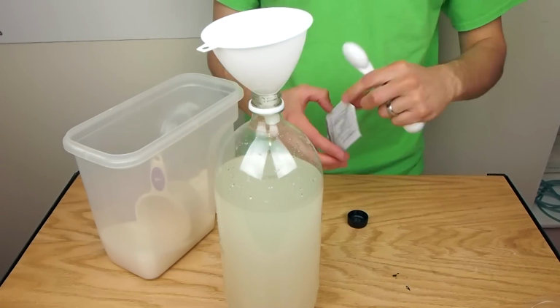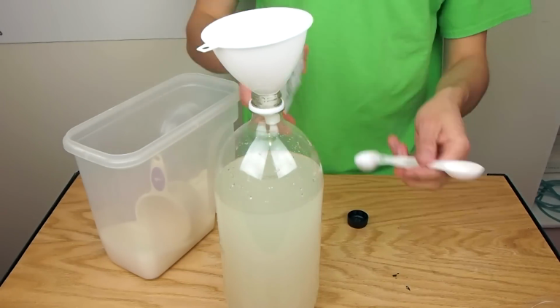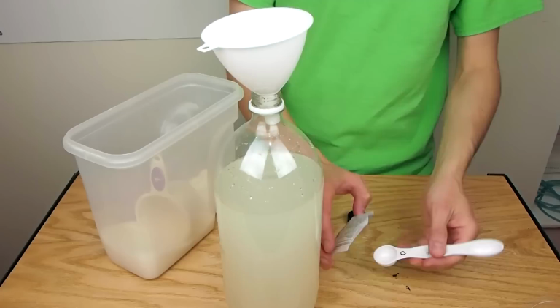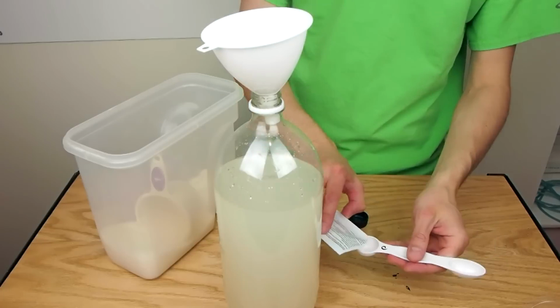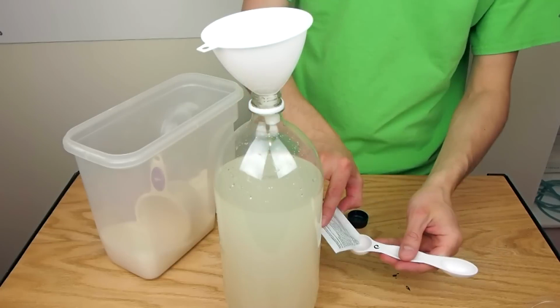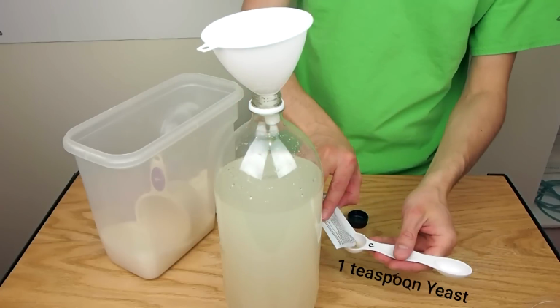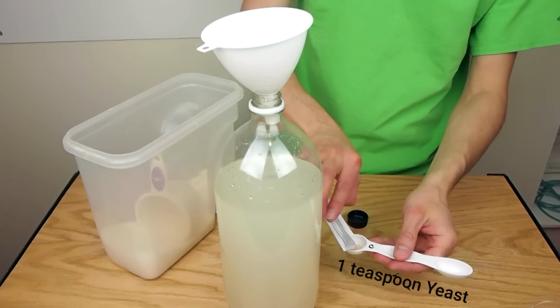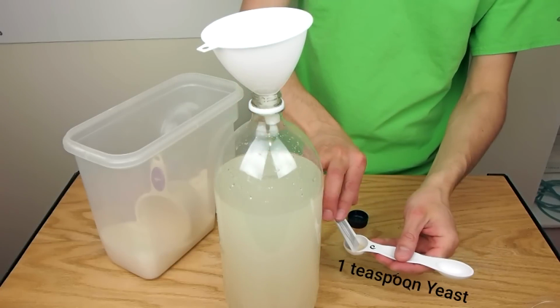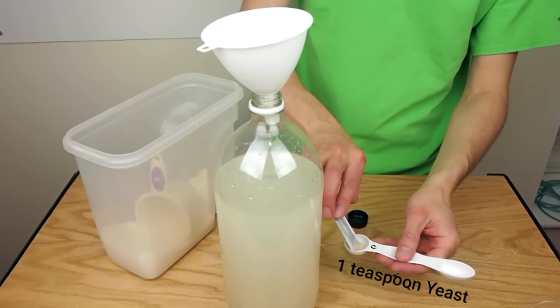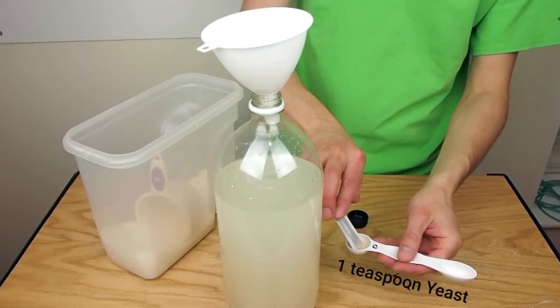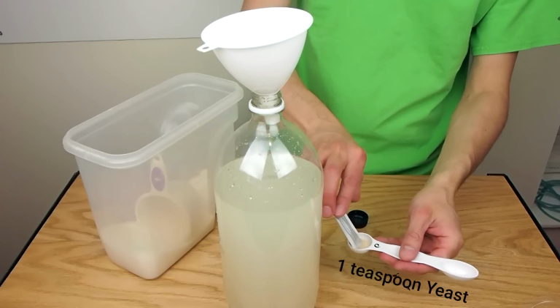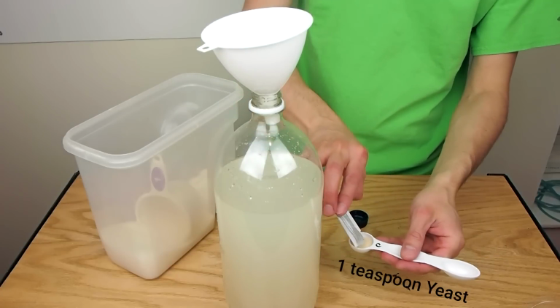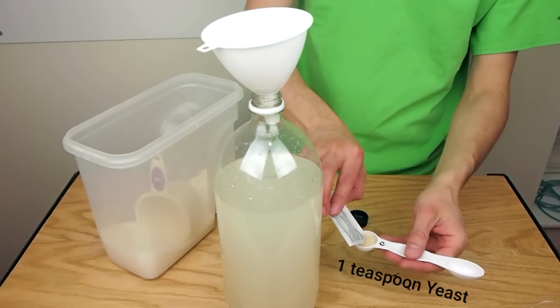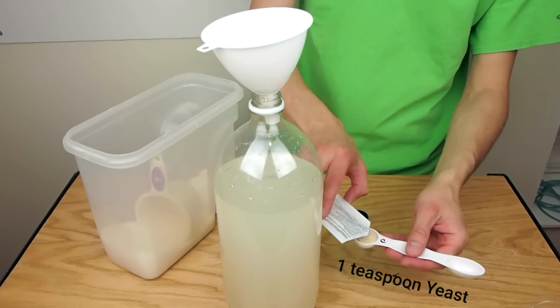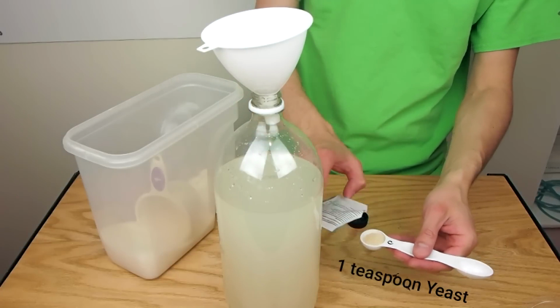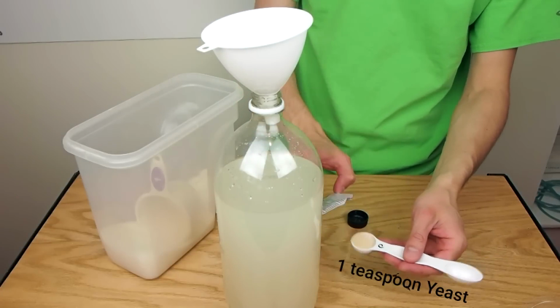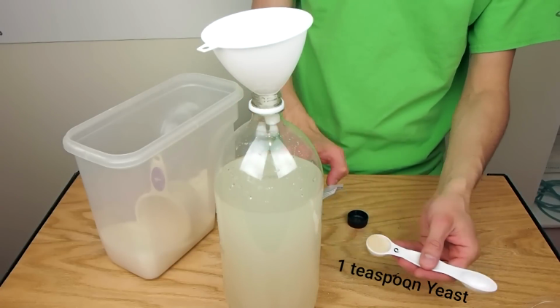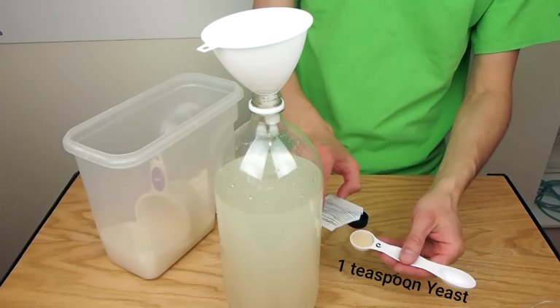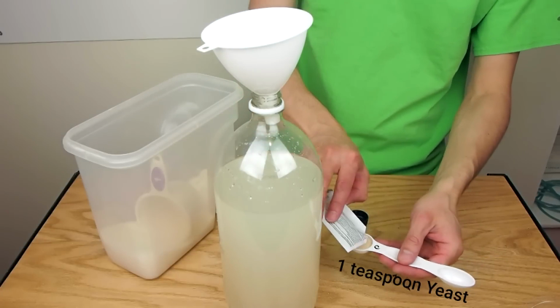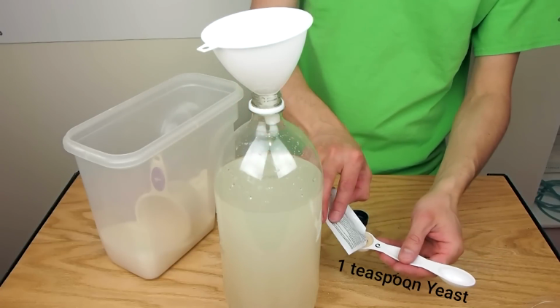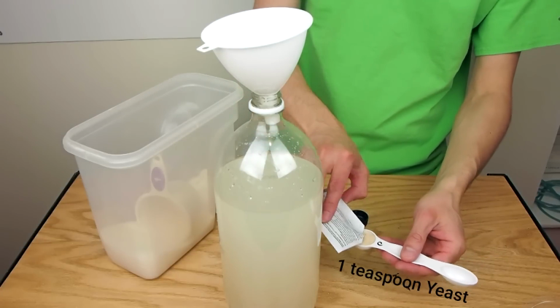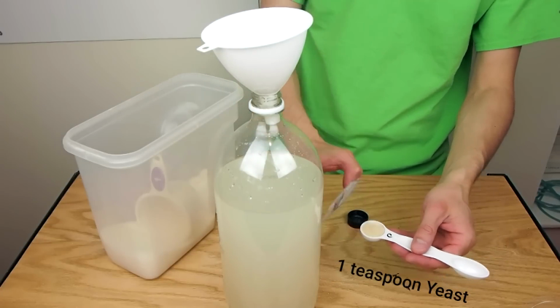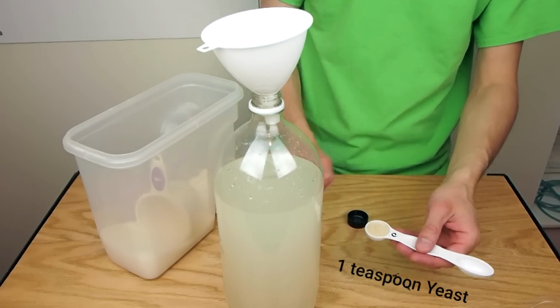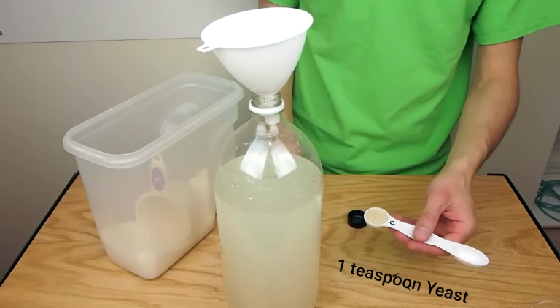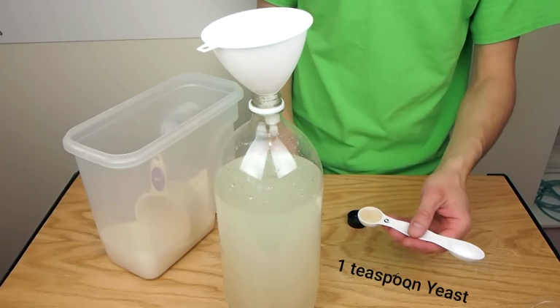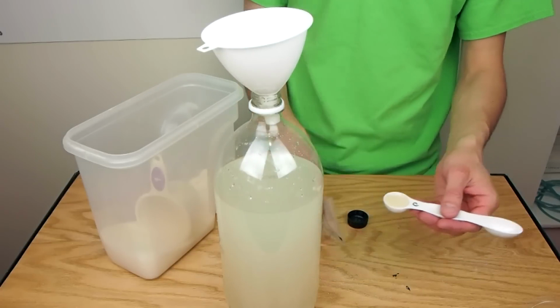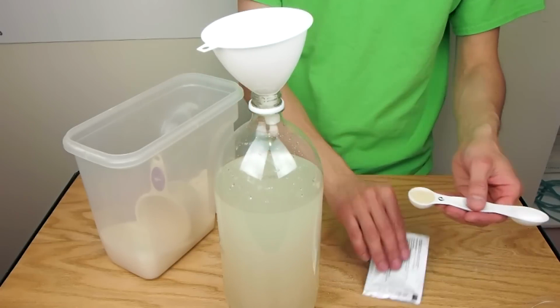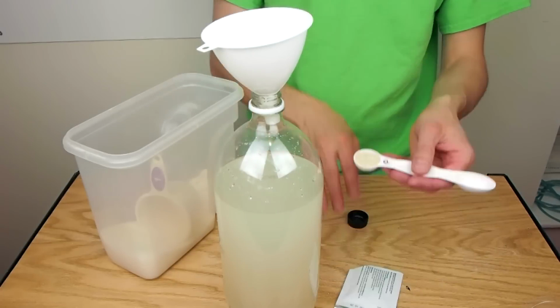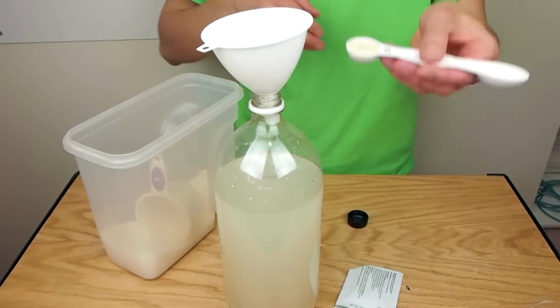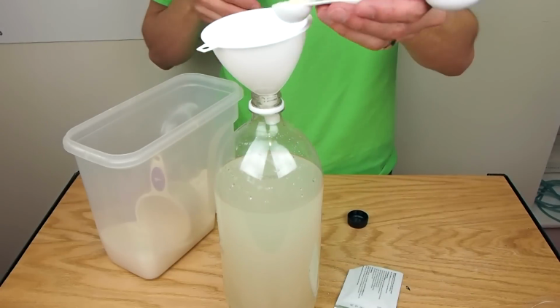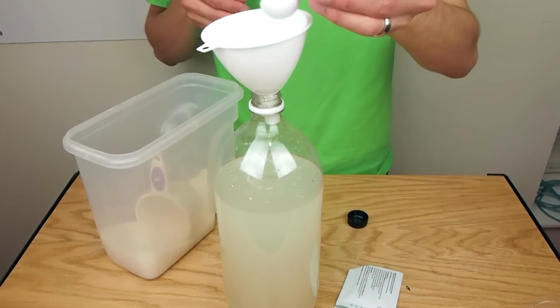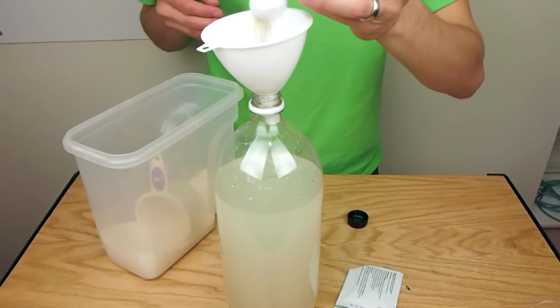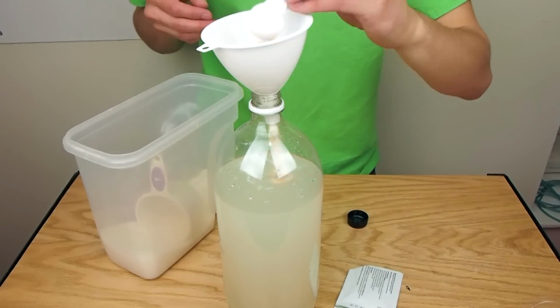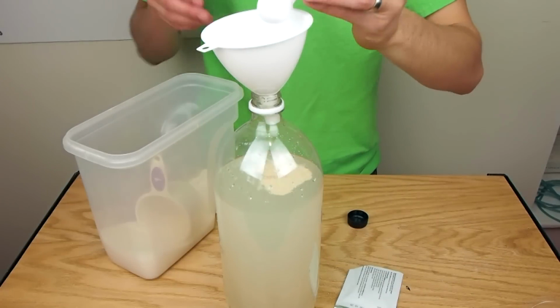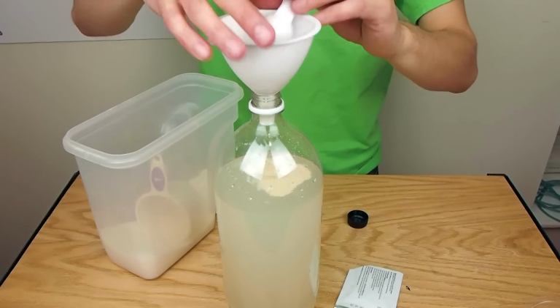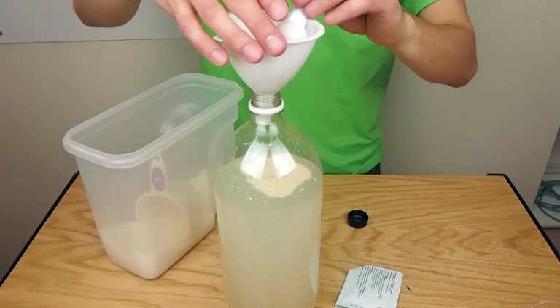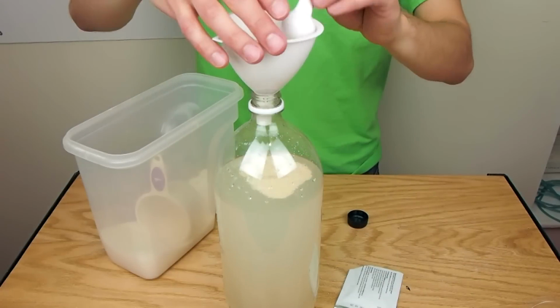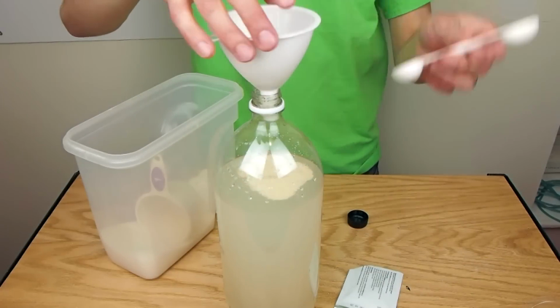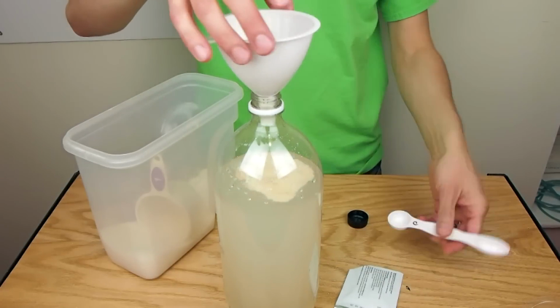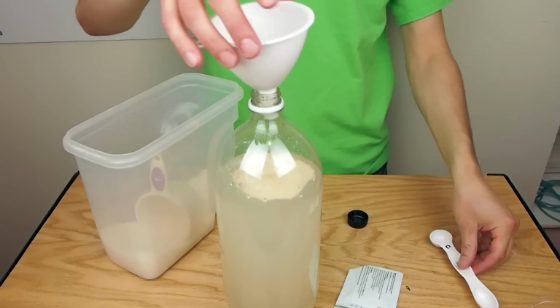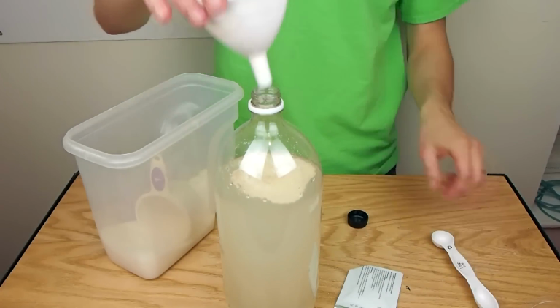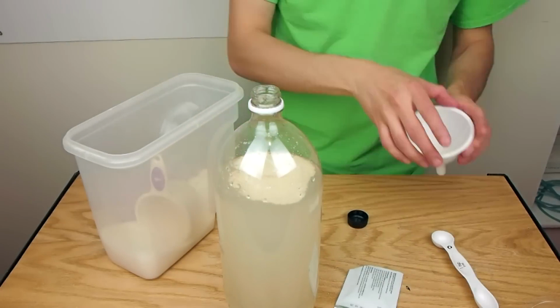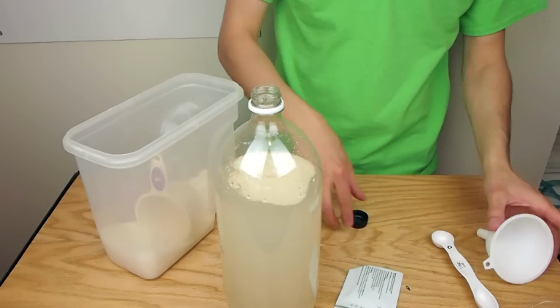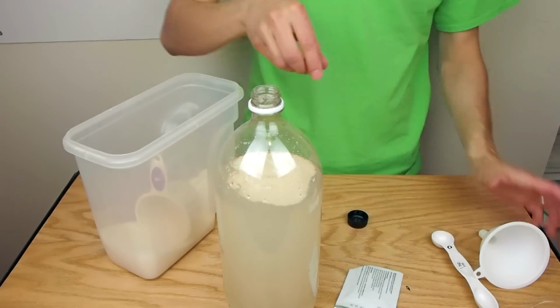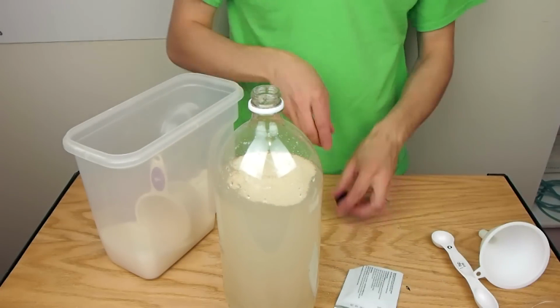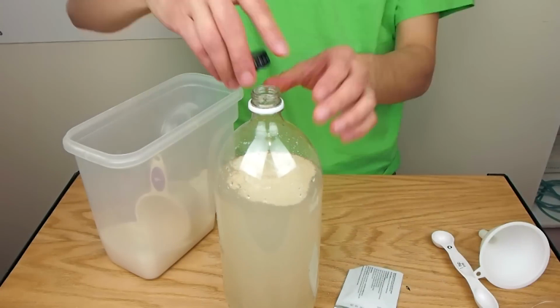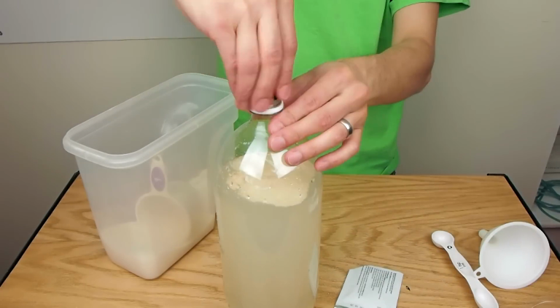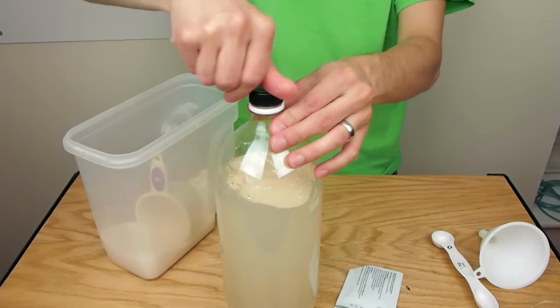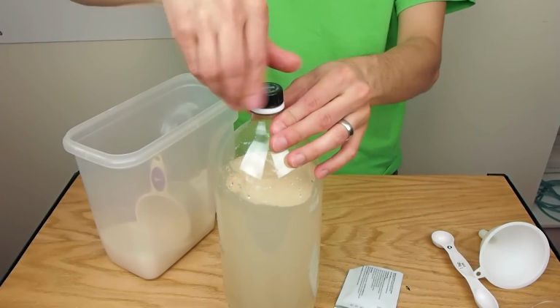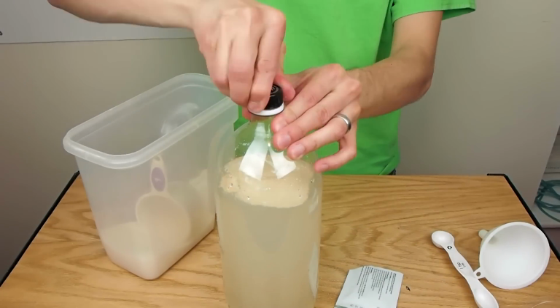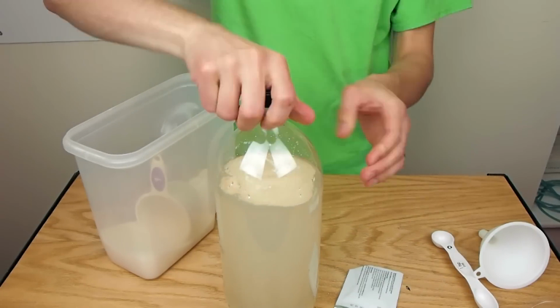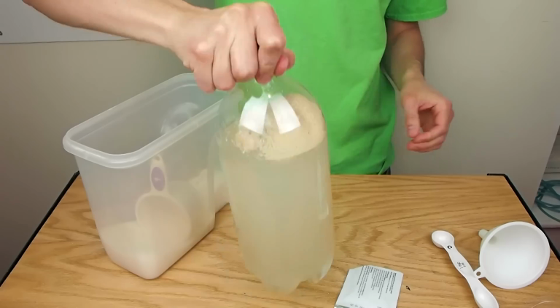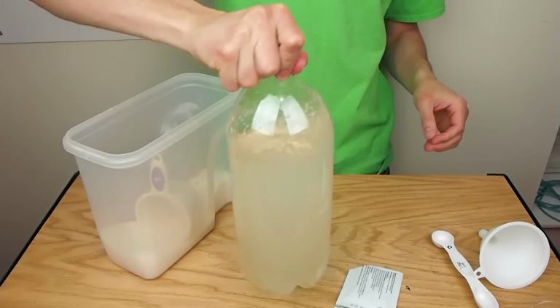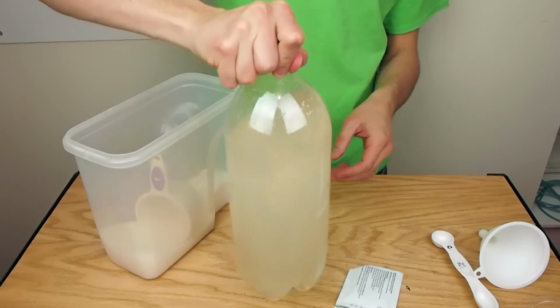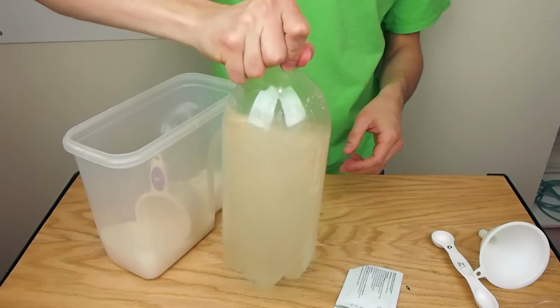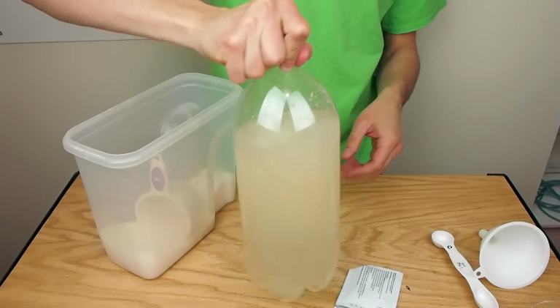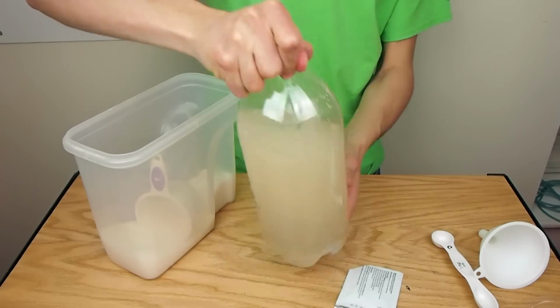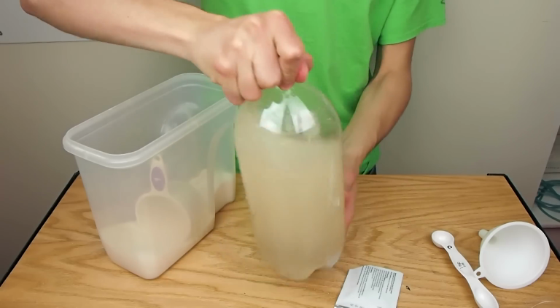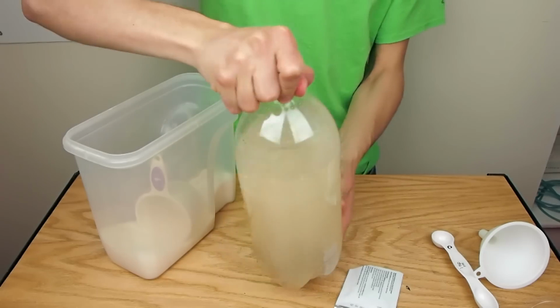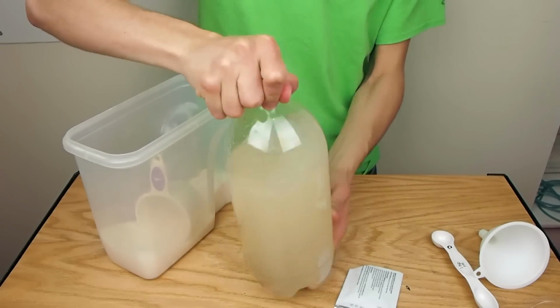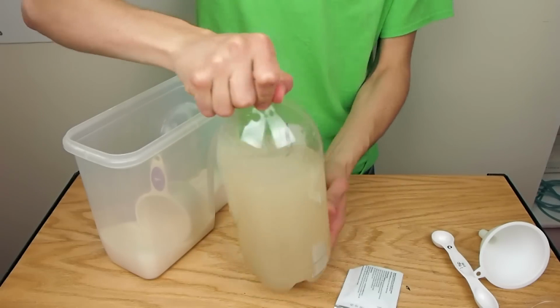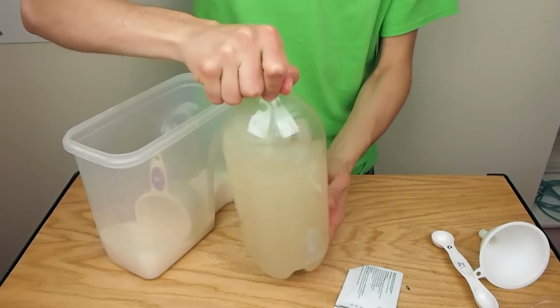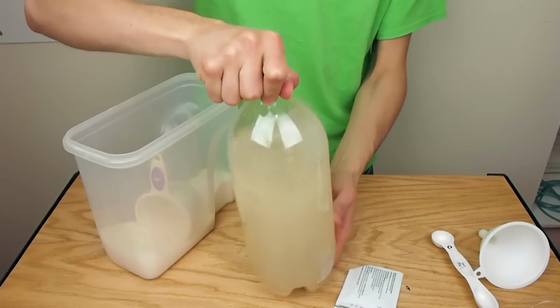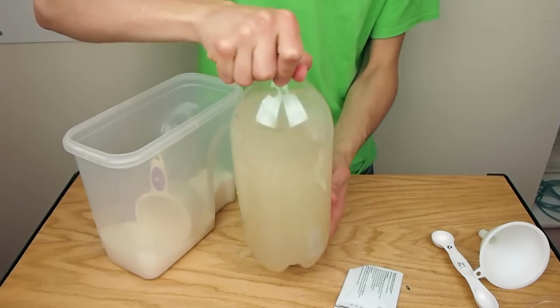Beer yeast and champagne yeast will likely last longer because they have higher tolerances for alcohol, but bread yeast is cheaper and it works.